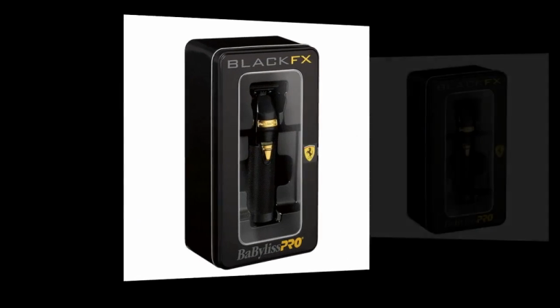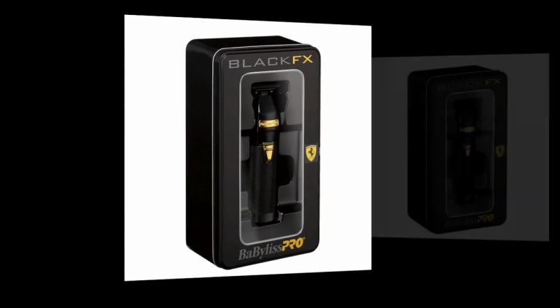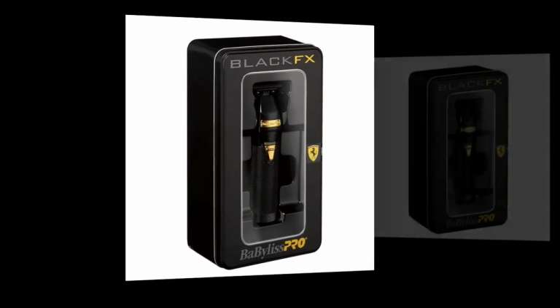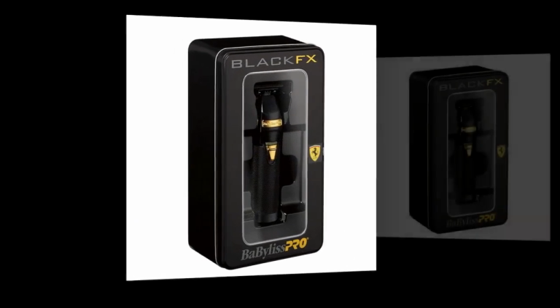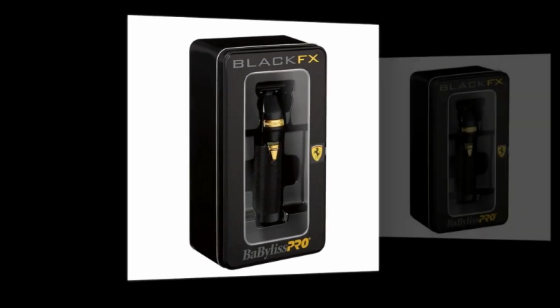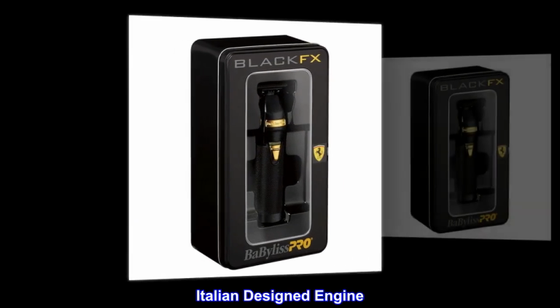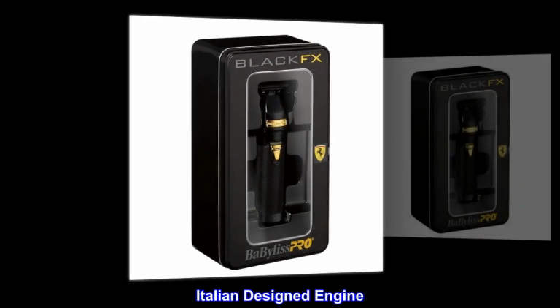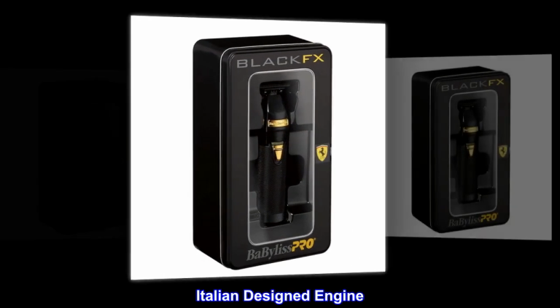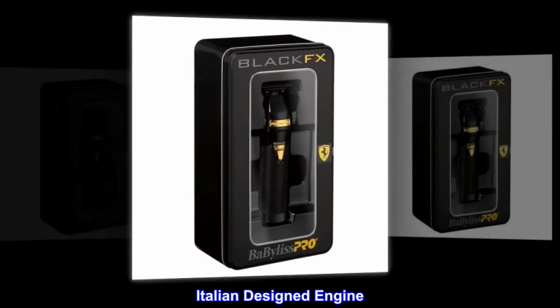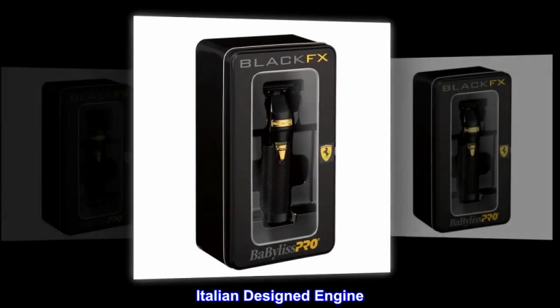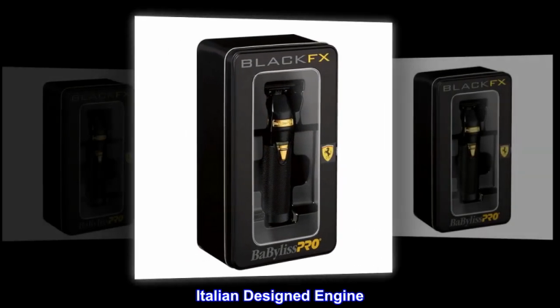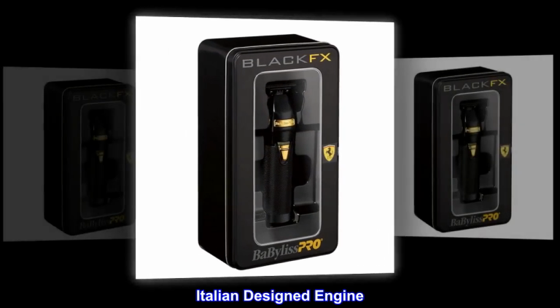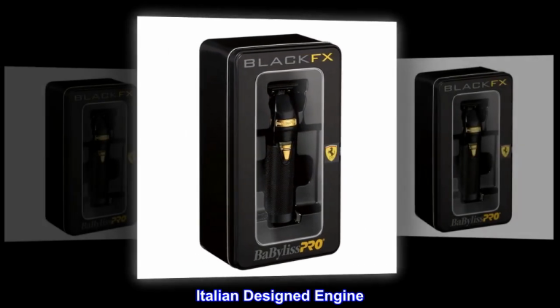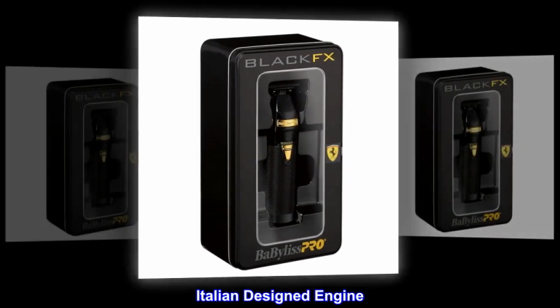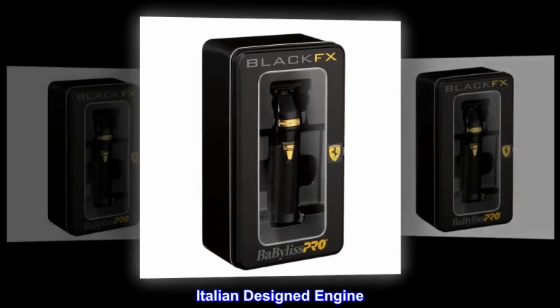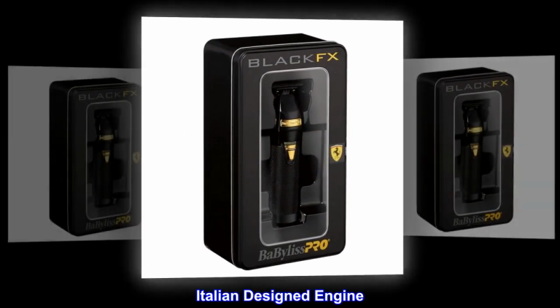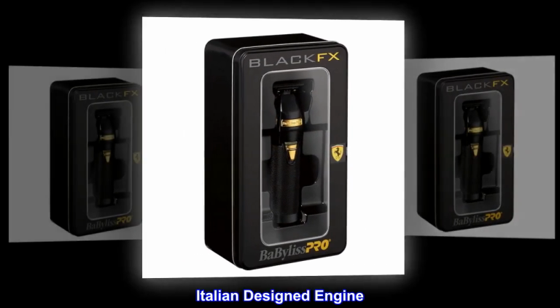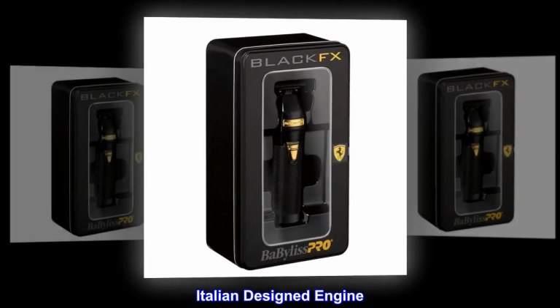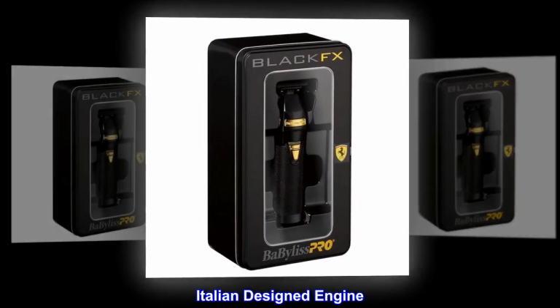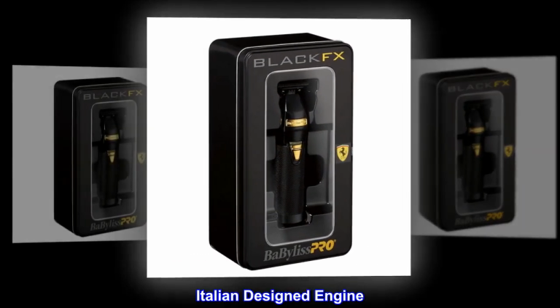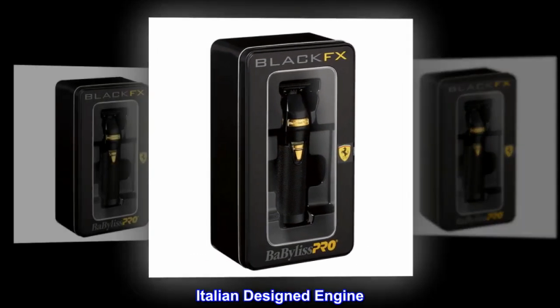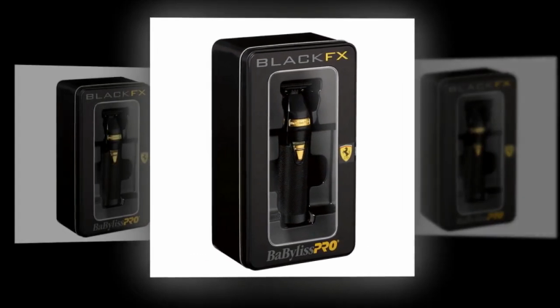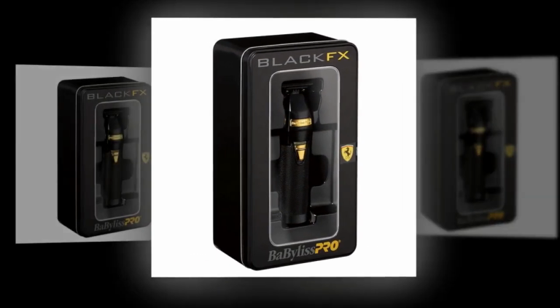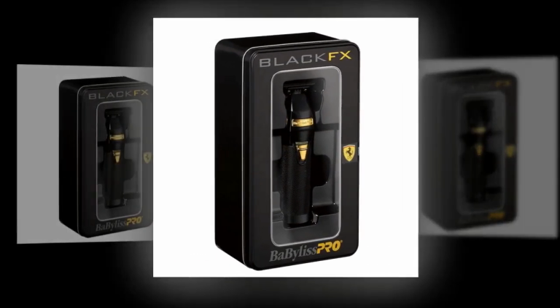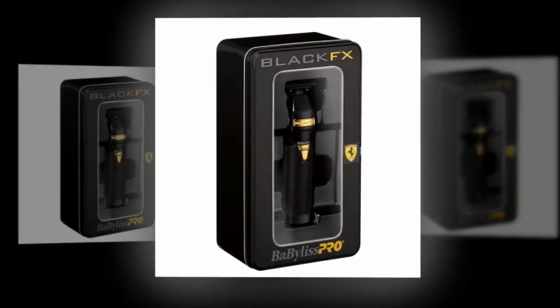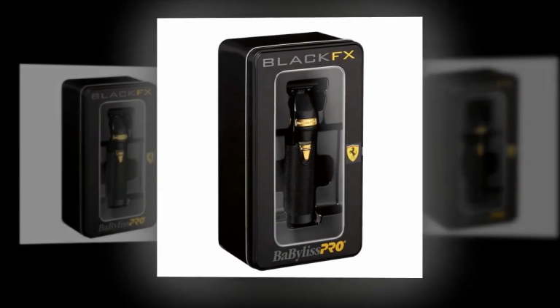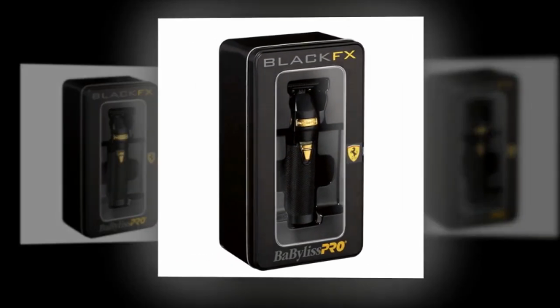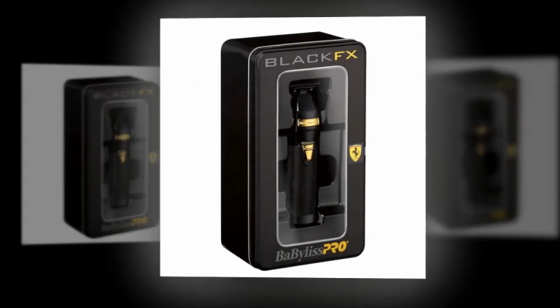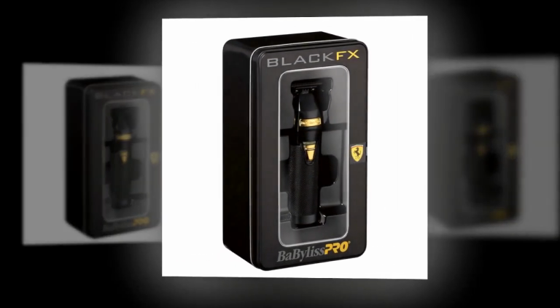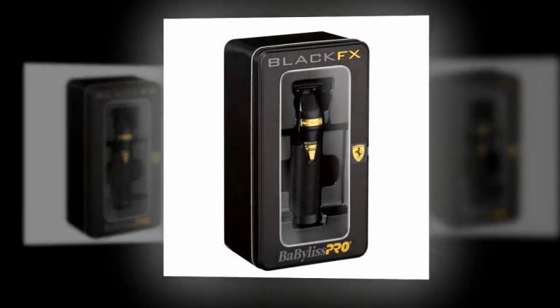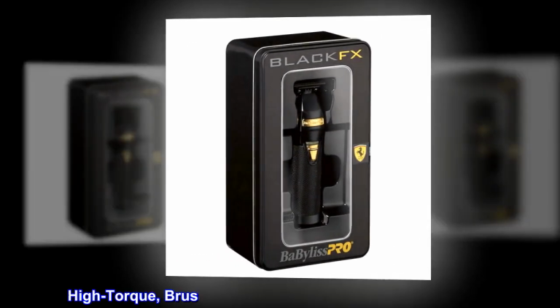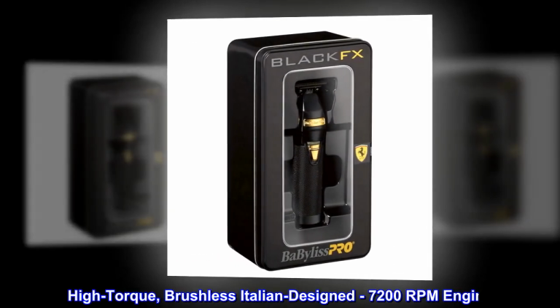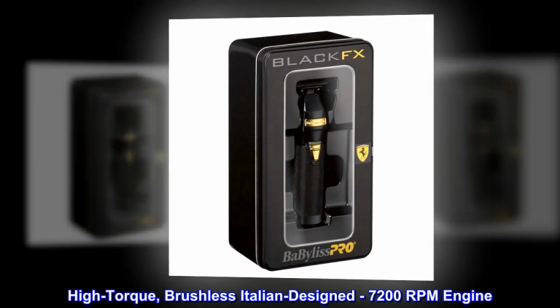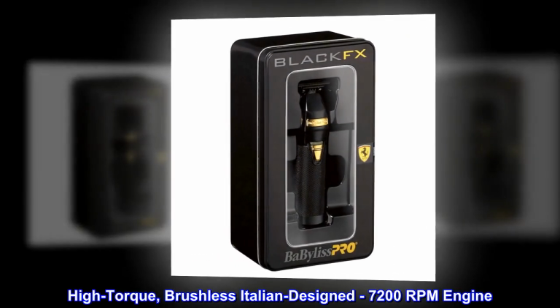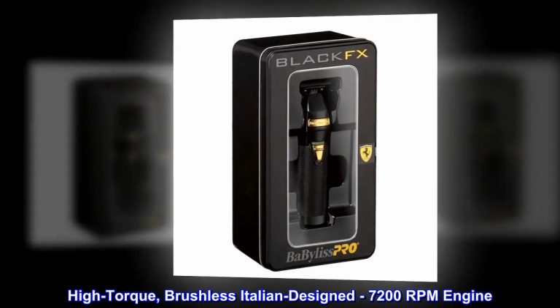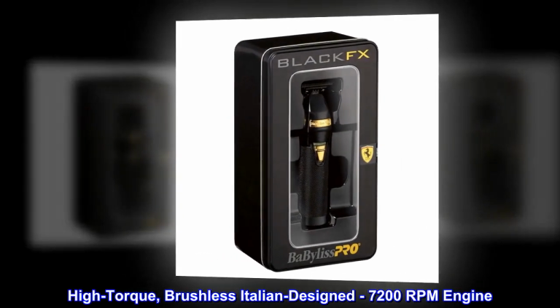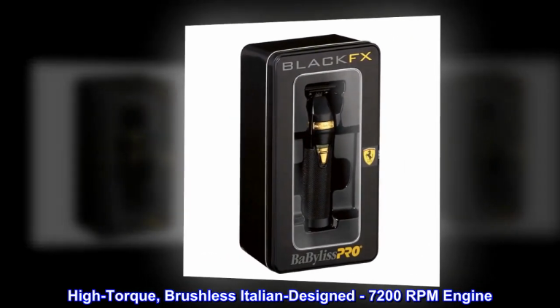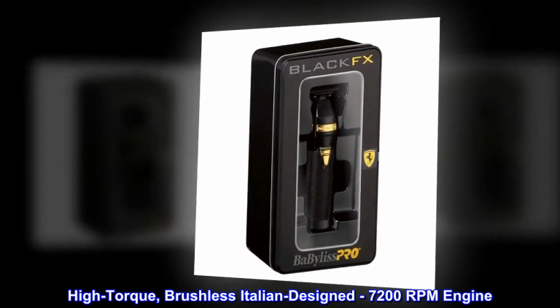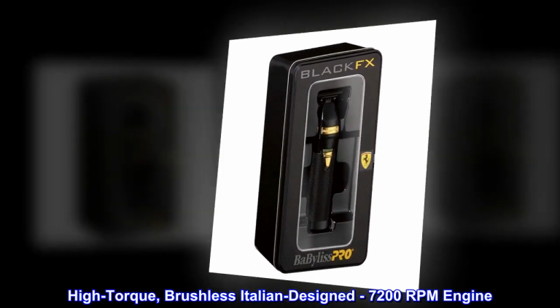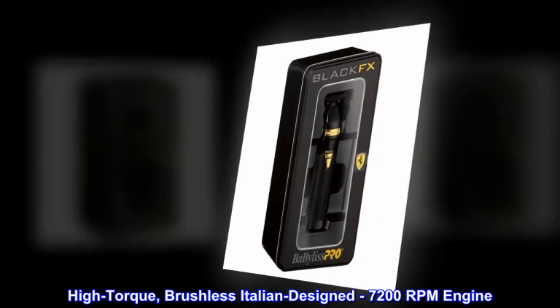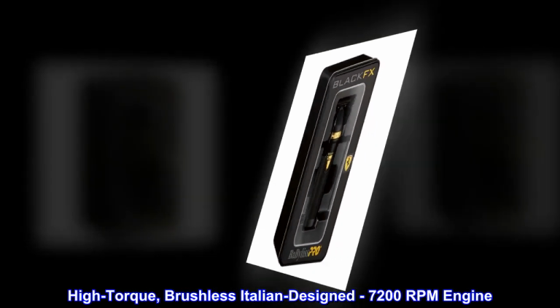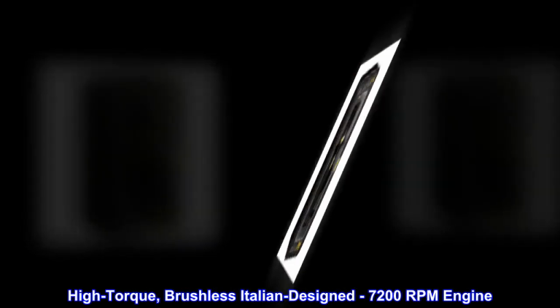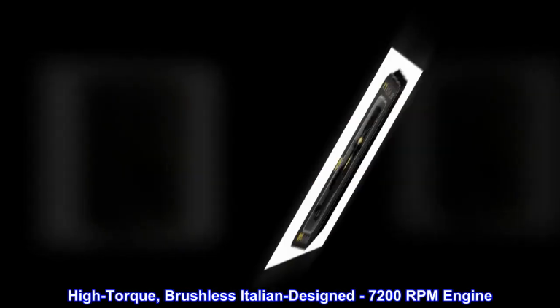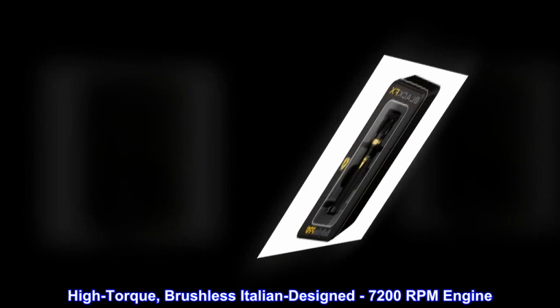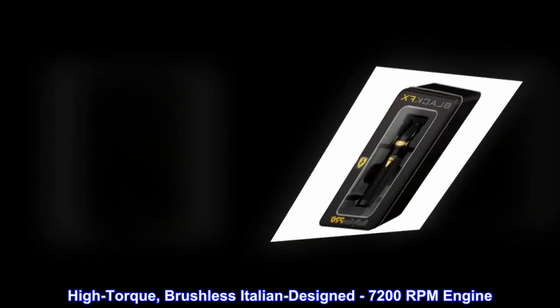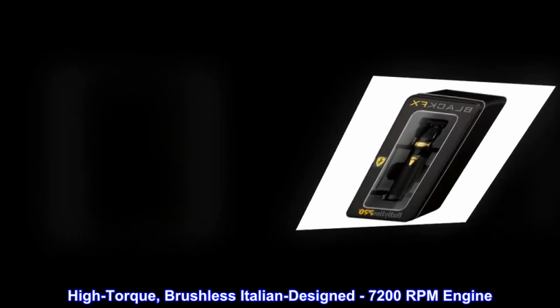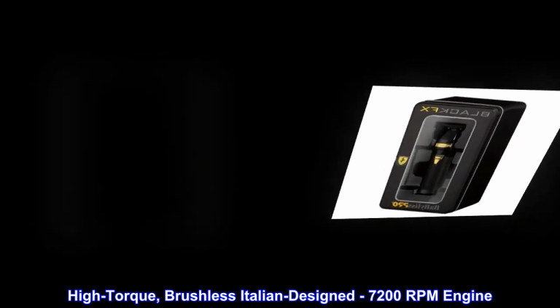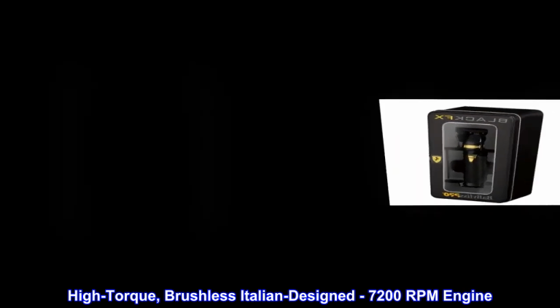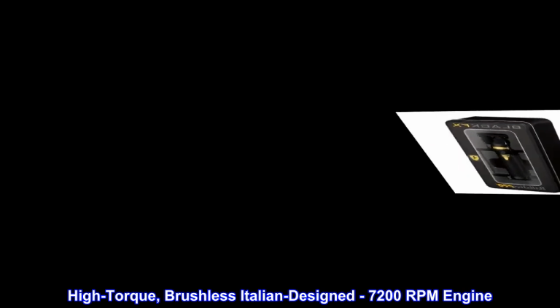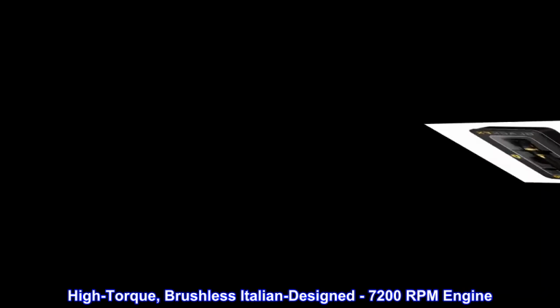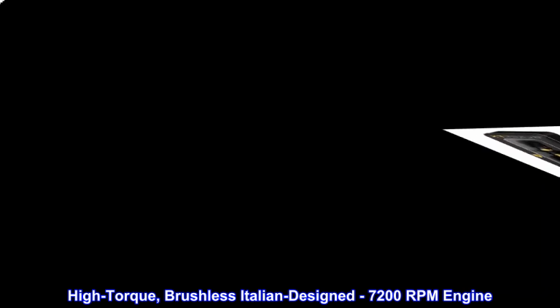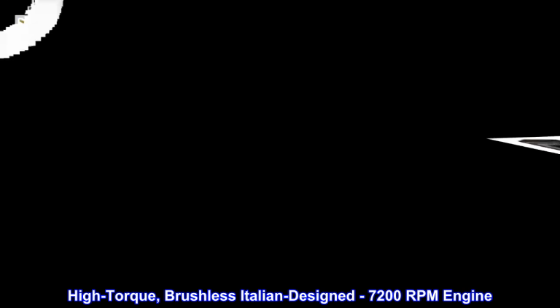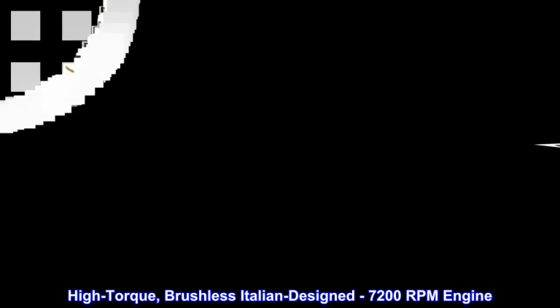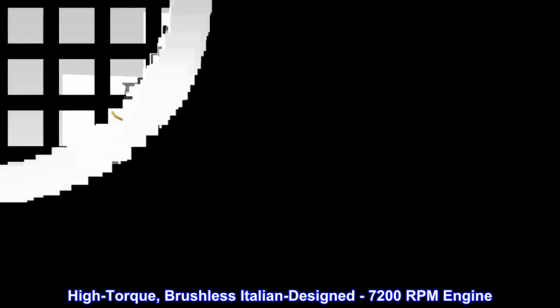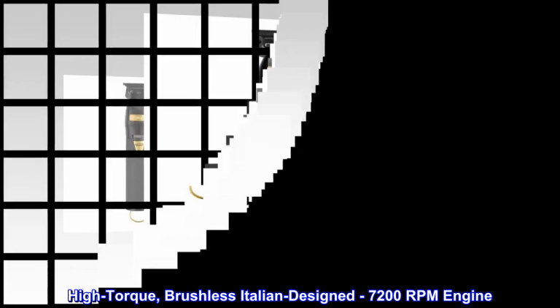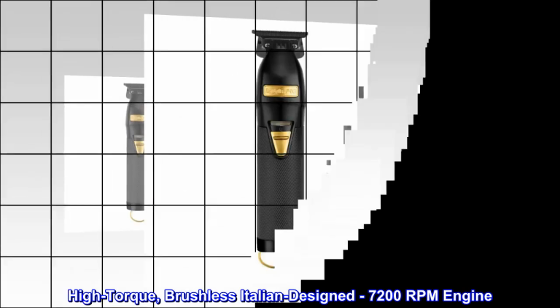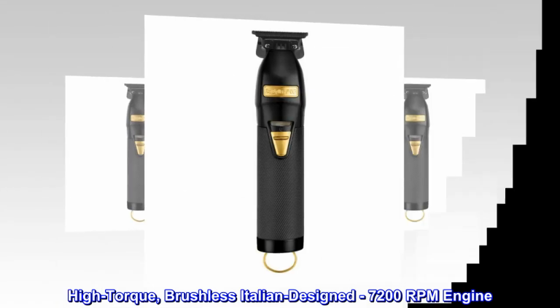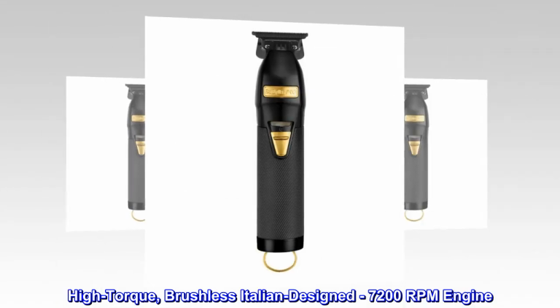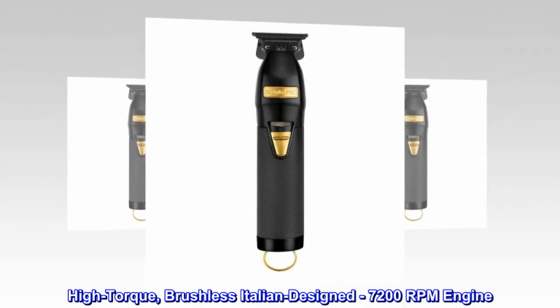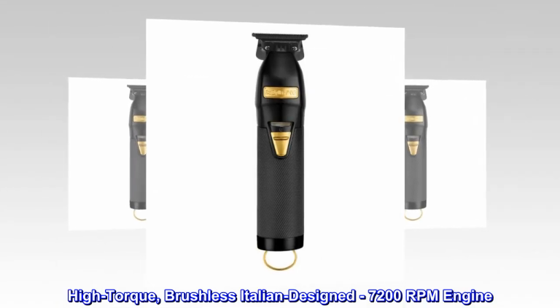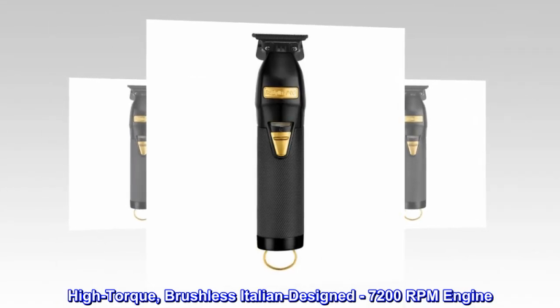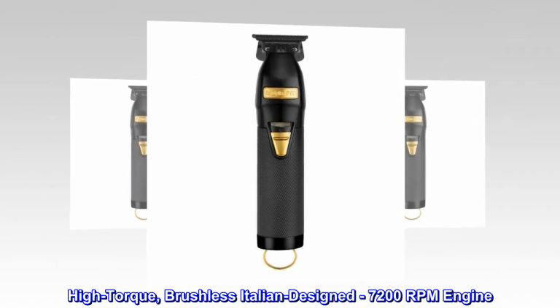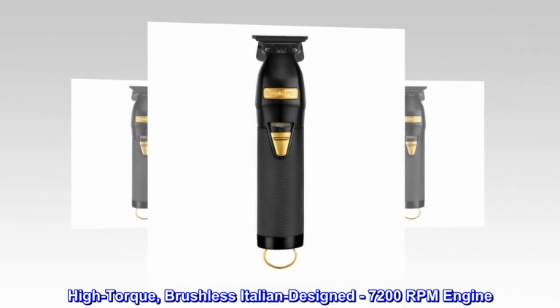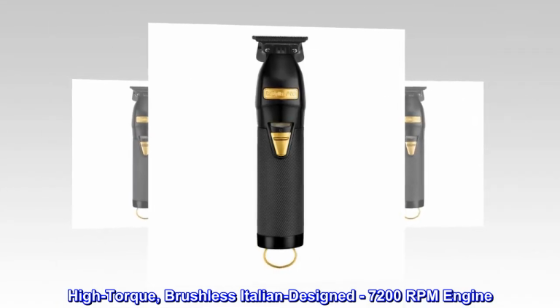The high-torque, brushless Italian-designed engine runs at 7200 RPM.